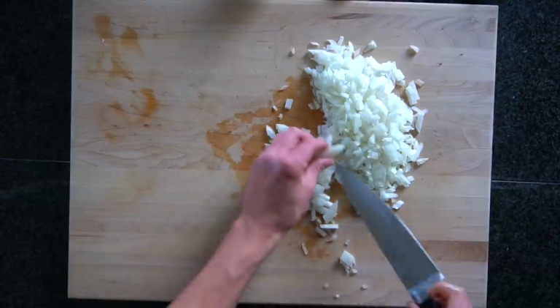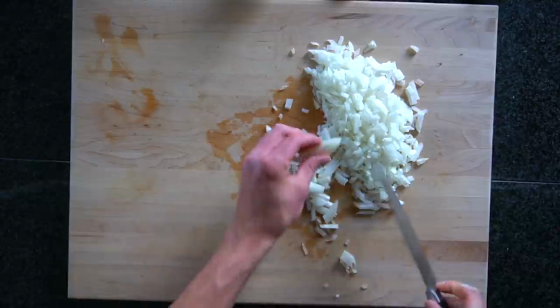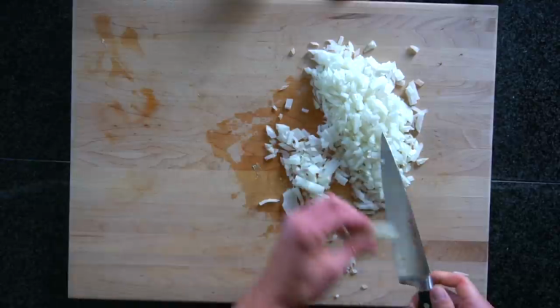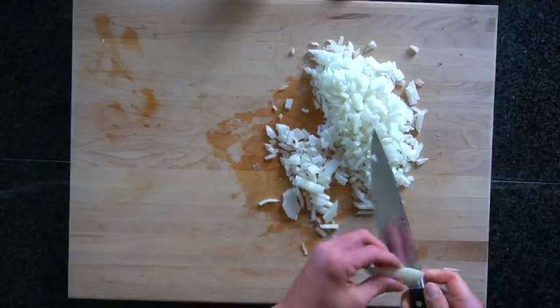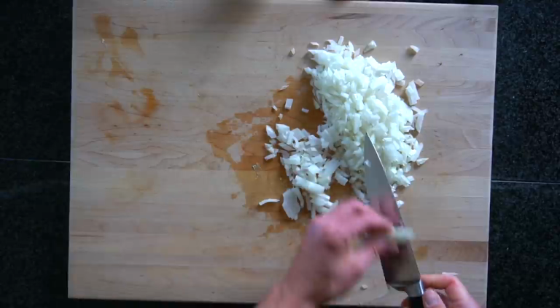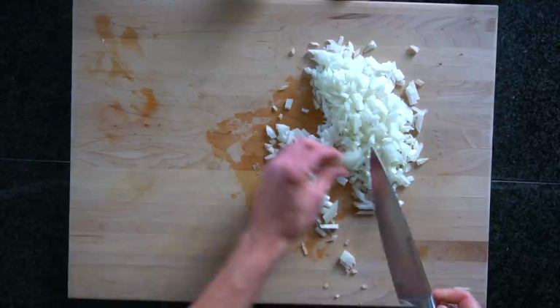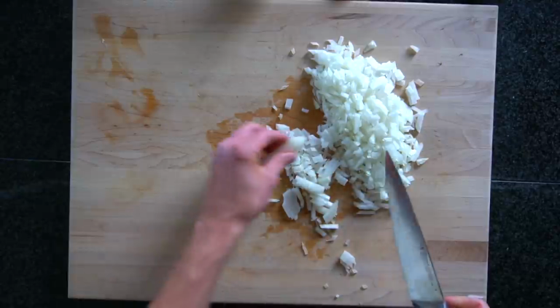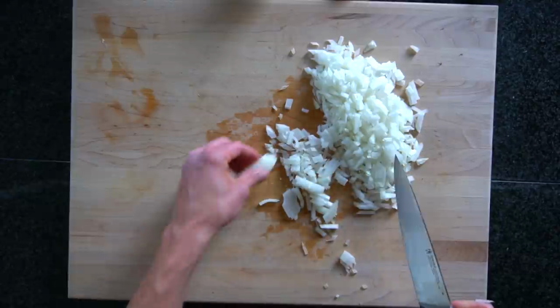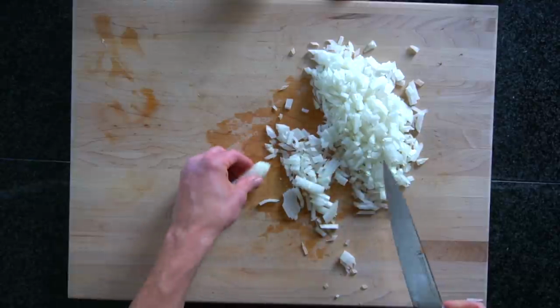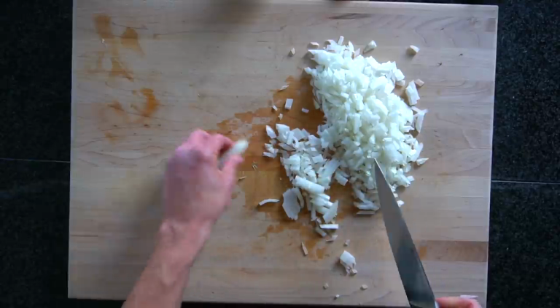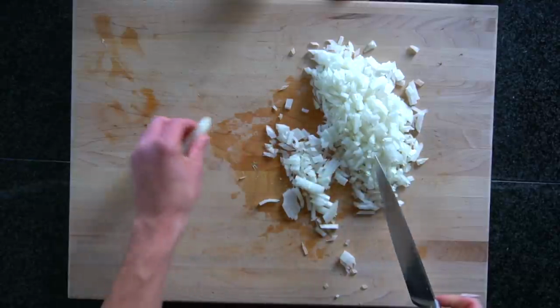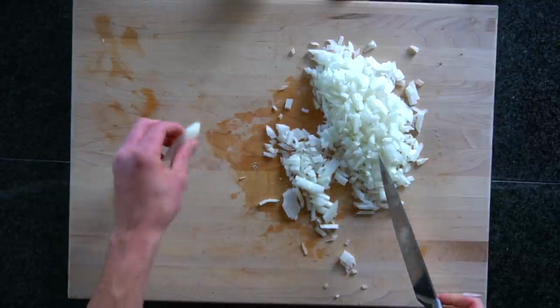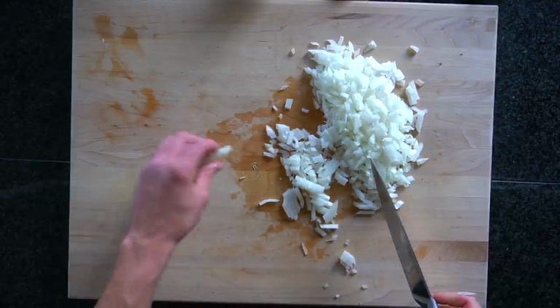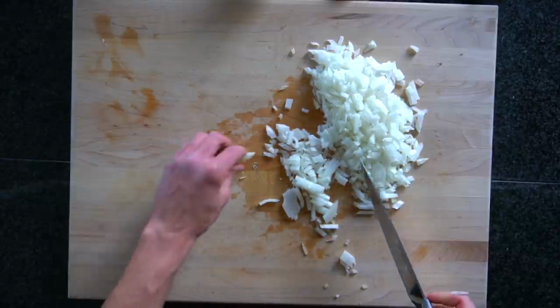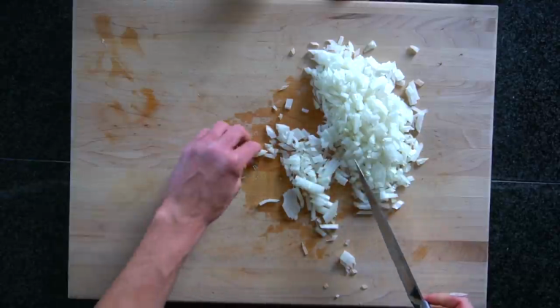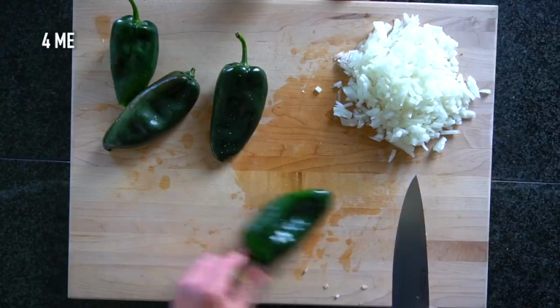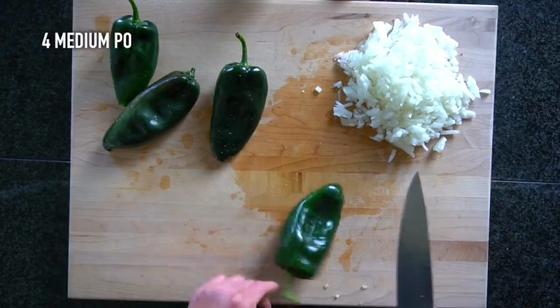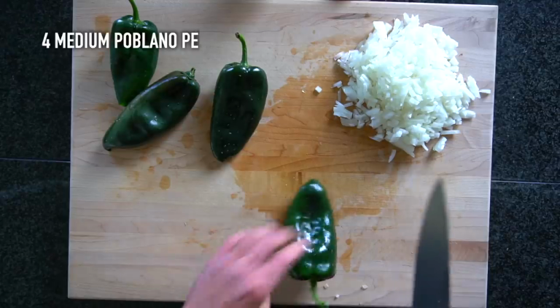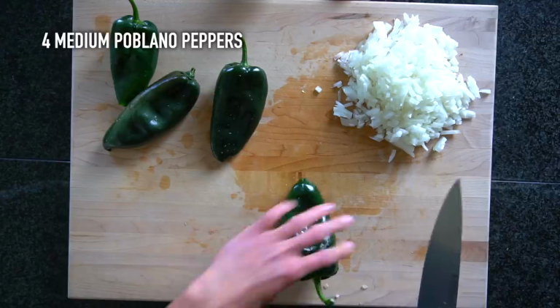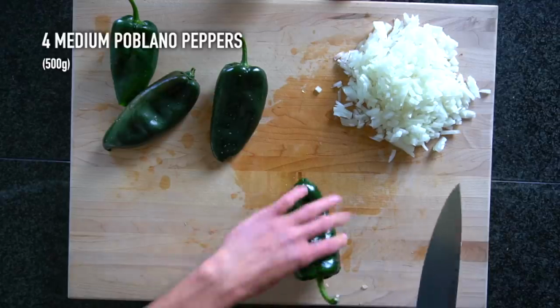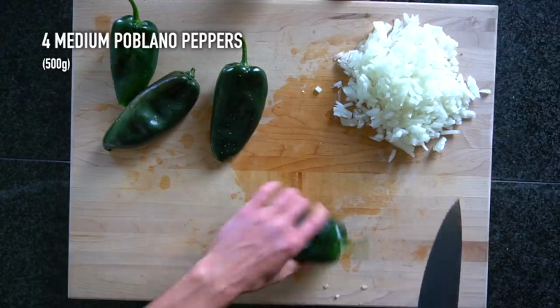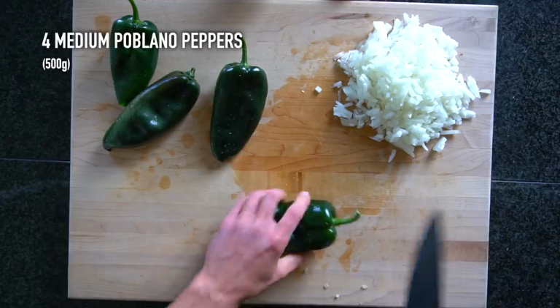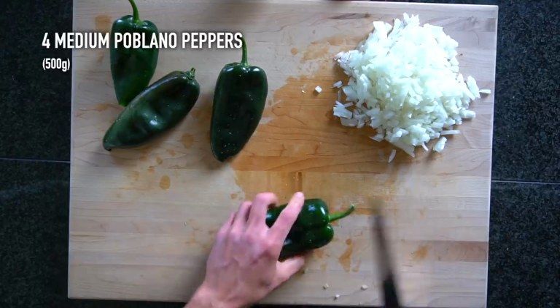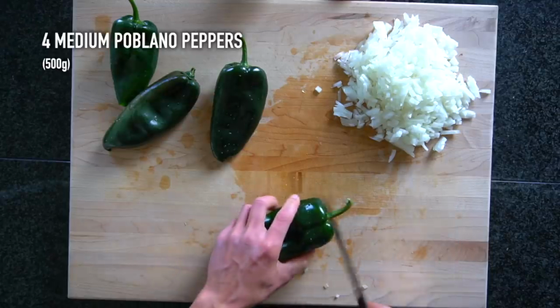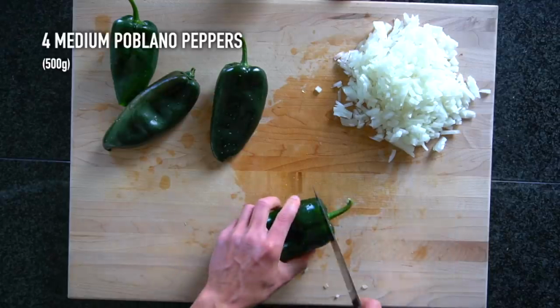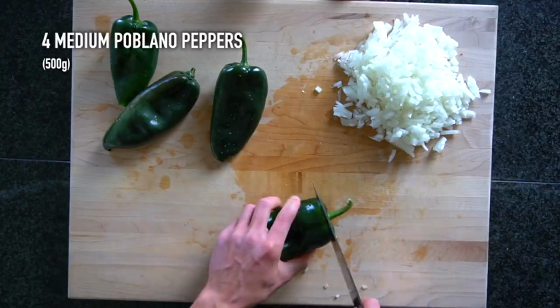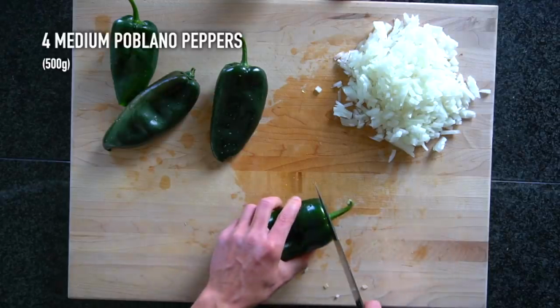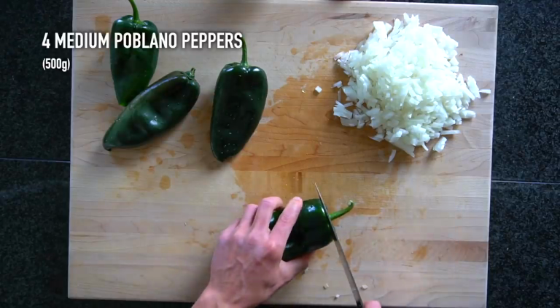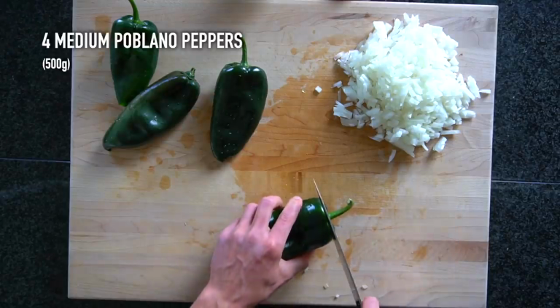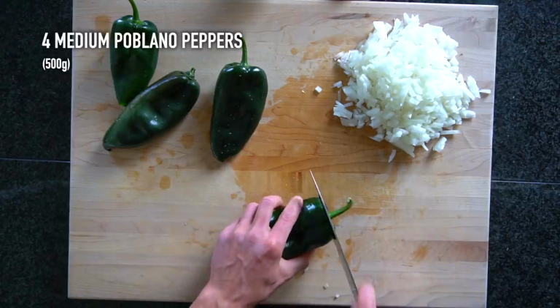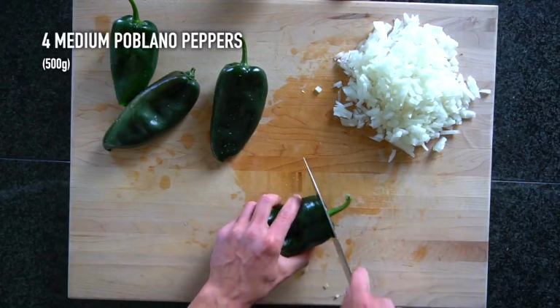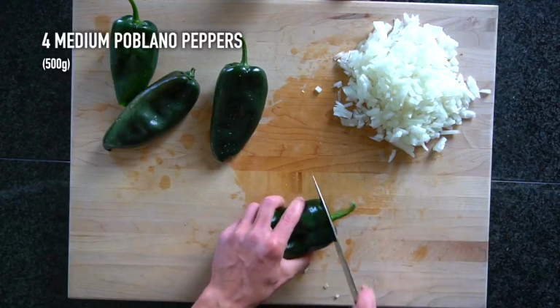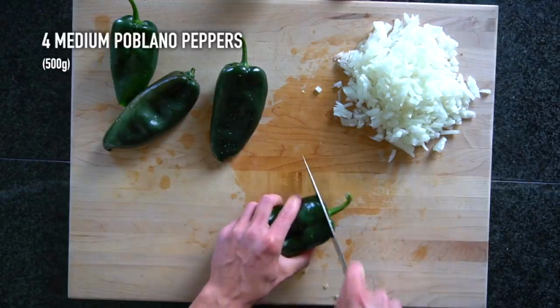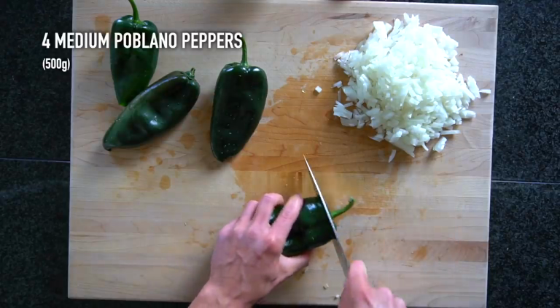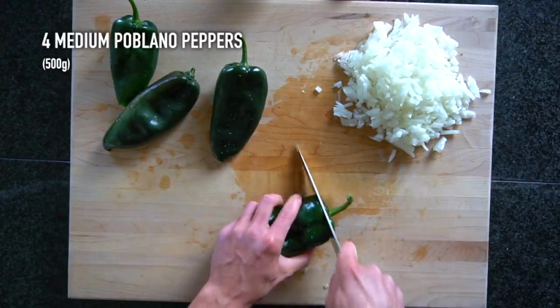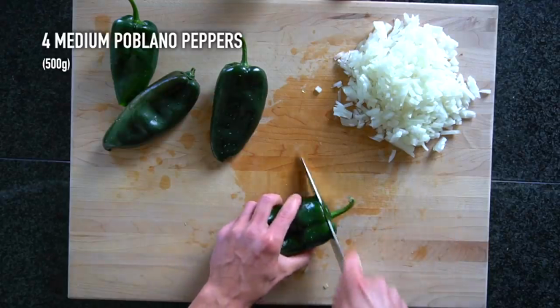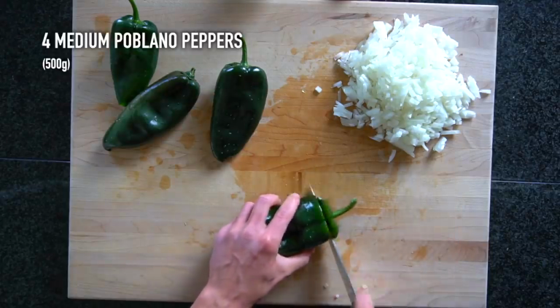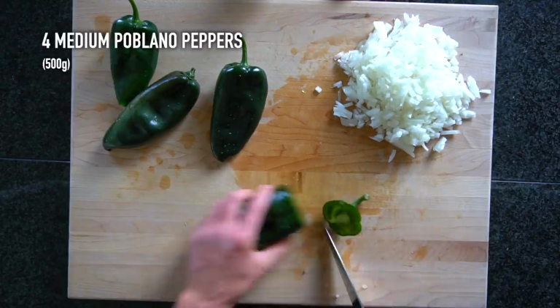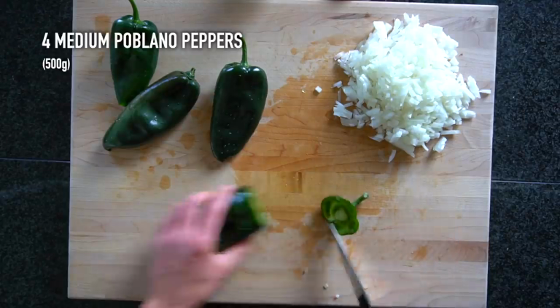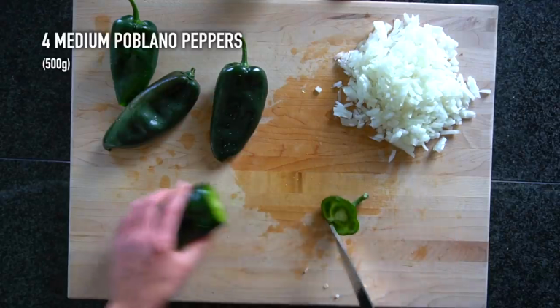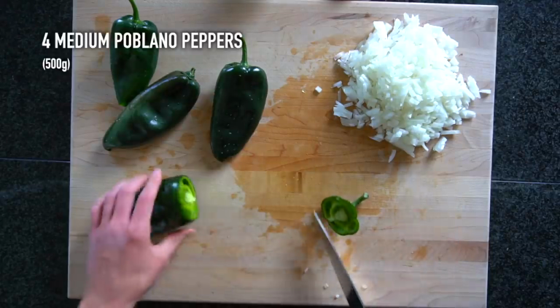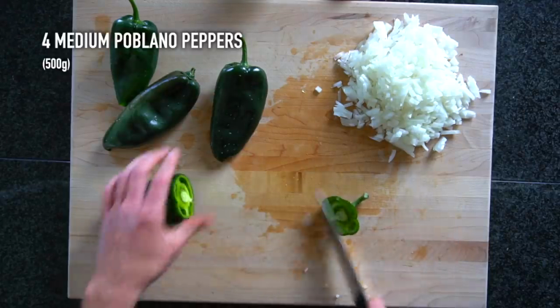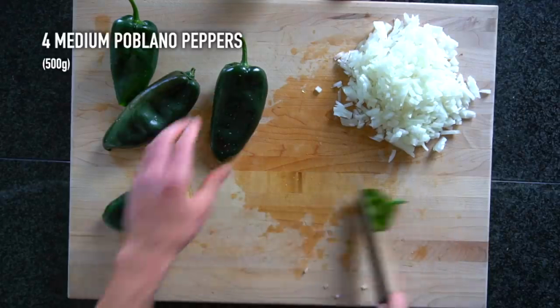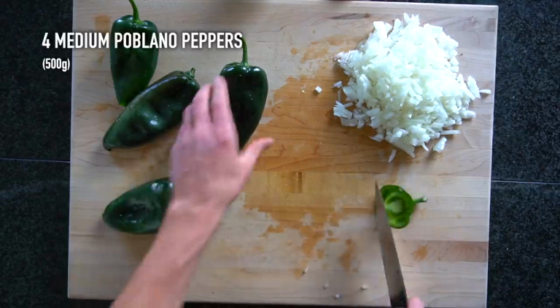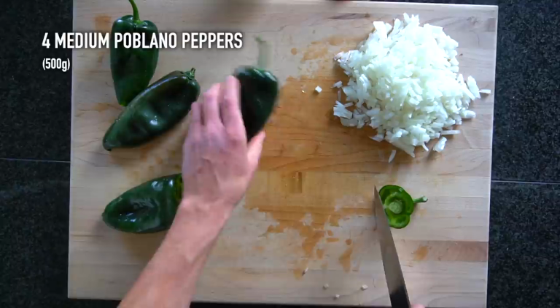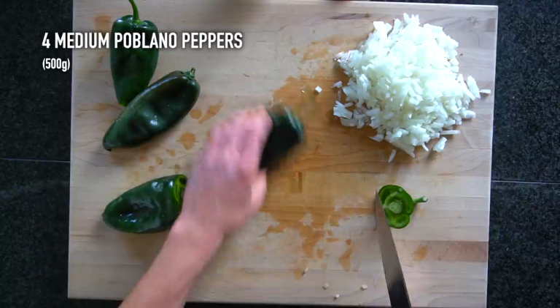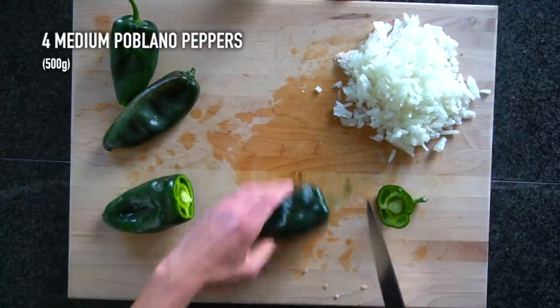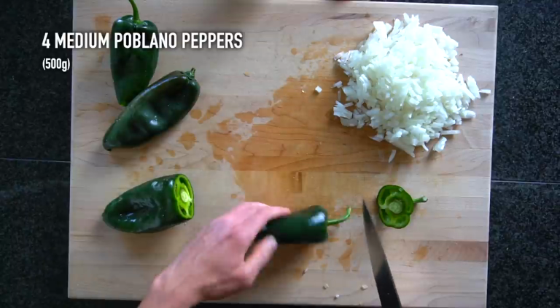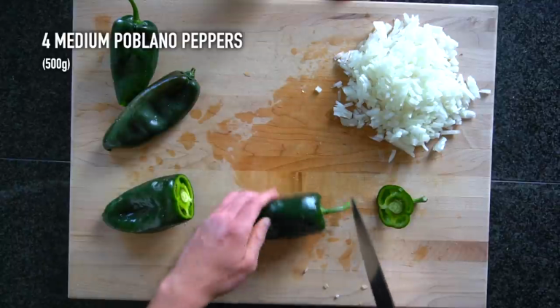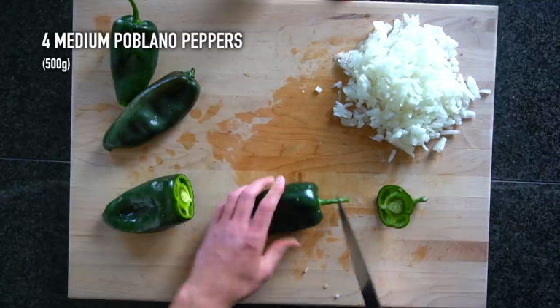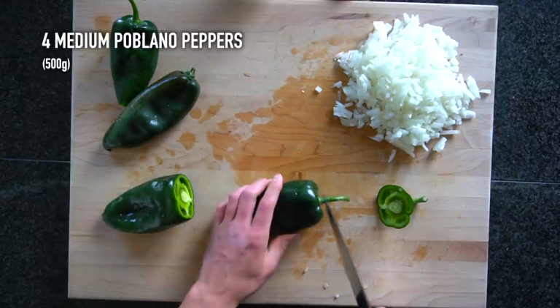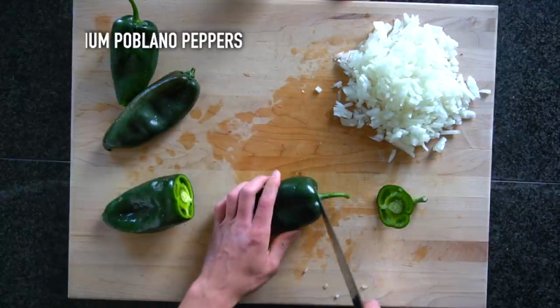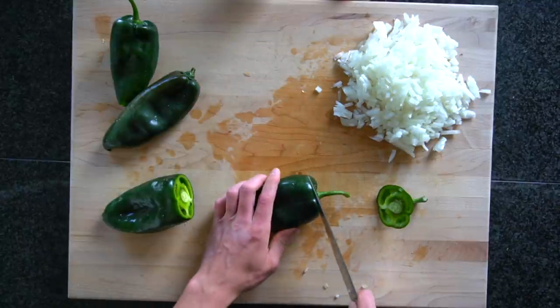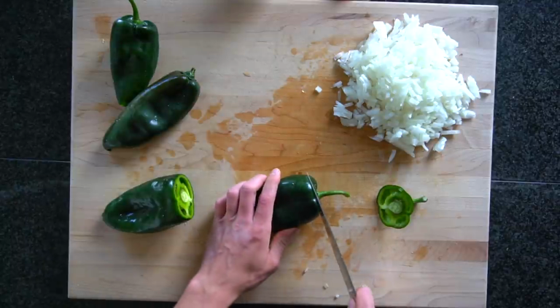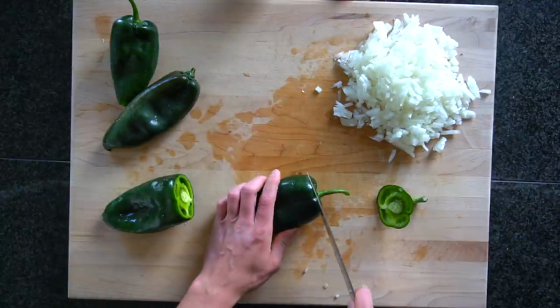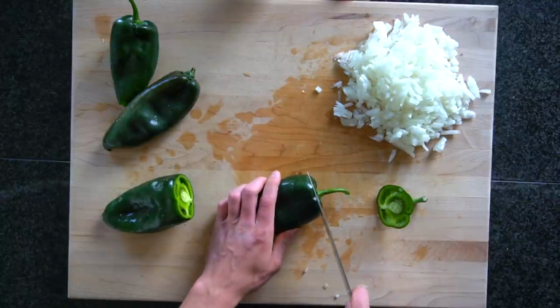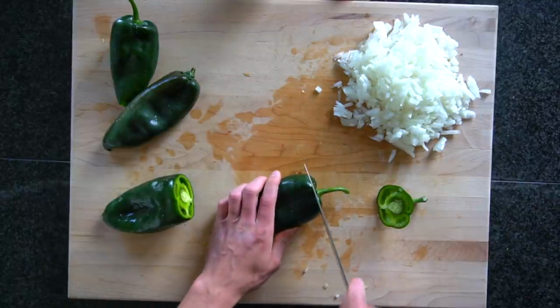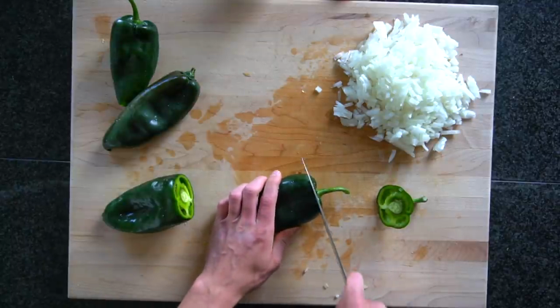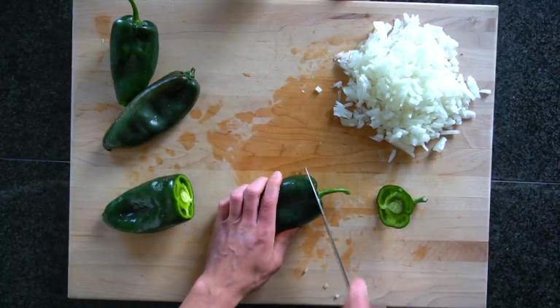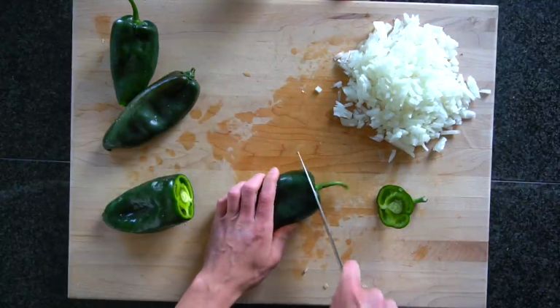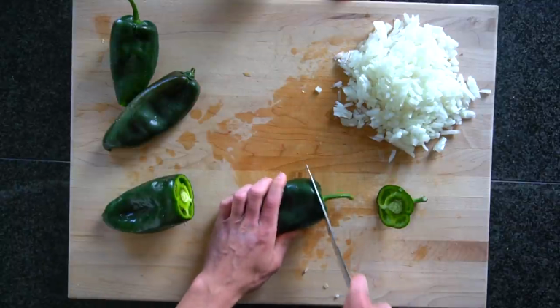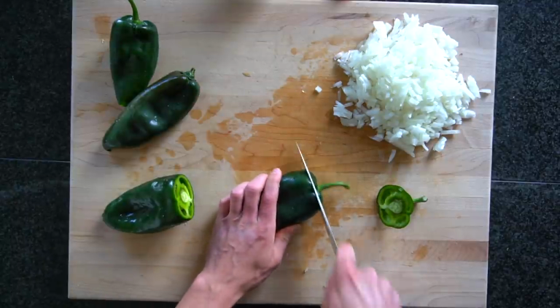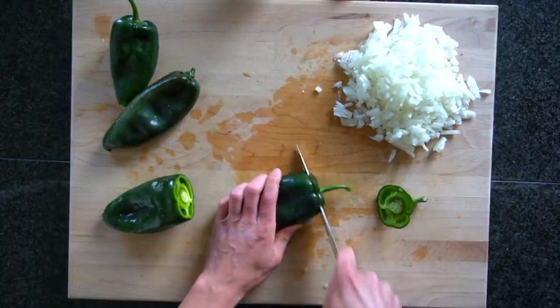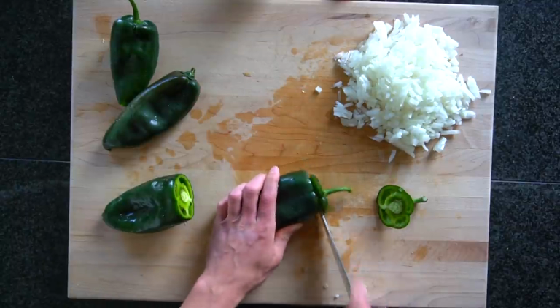Before you start any cooking you'll want to wash and cut all of your vegetables, starting with two medium sweet onions or about 400 grams. These will be cut into a small dice, and then you can begin to cut your poblano peppers. You're going to use four medium or about 500 grams of poblano peppers.